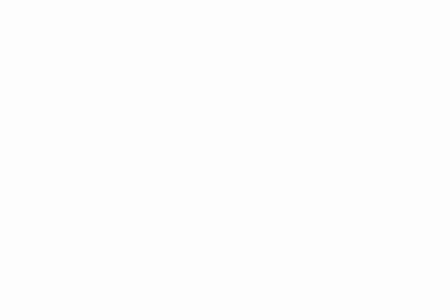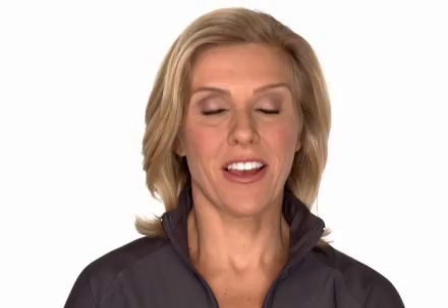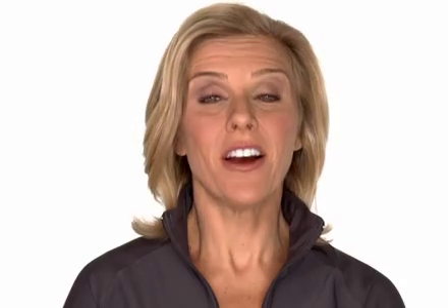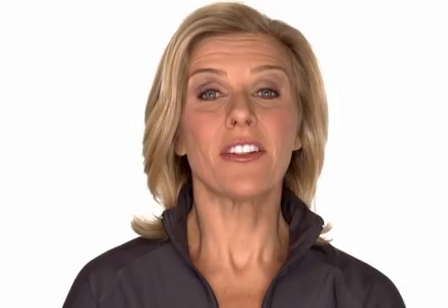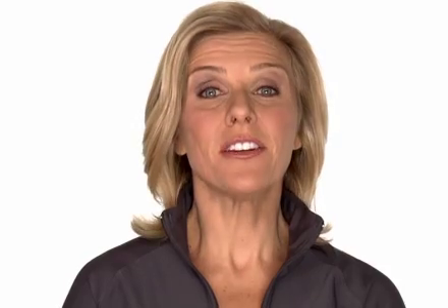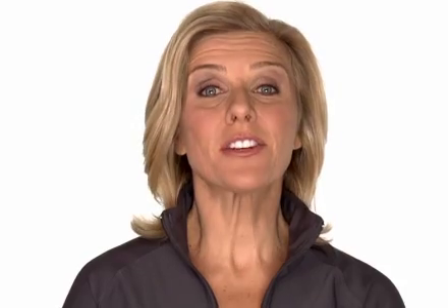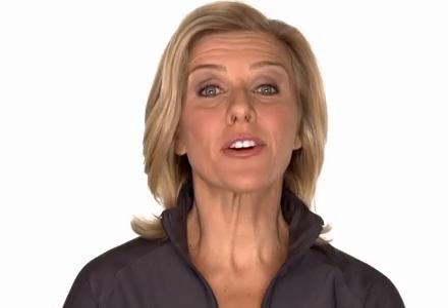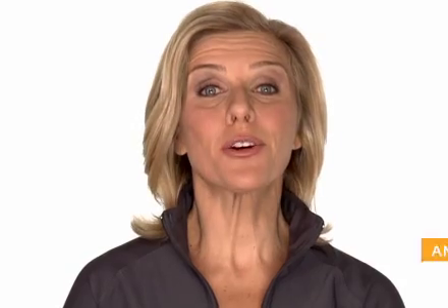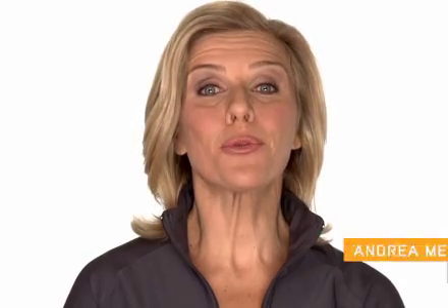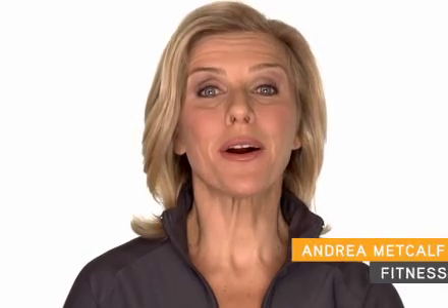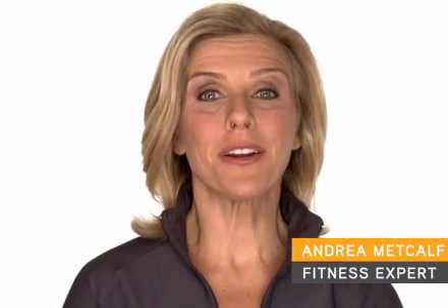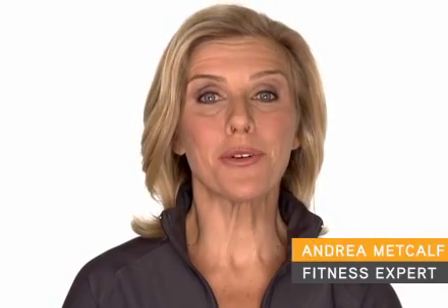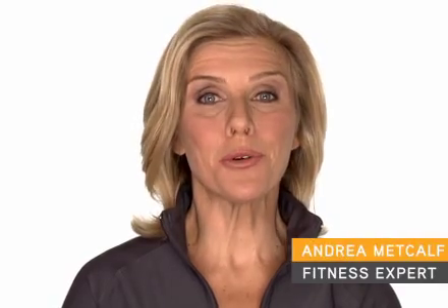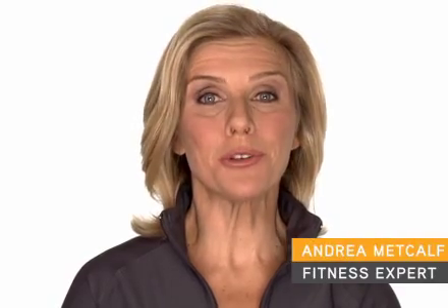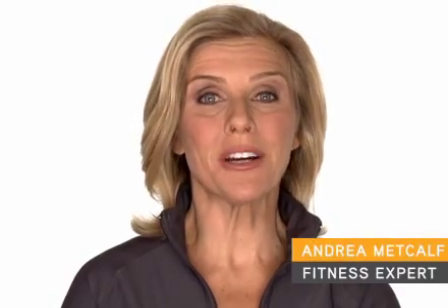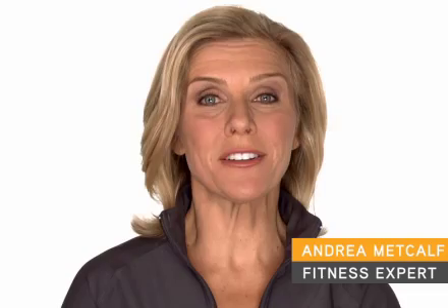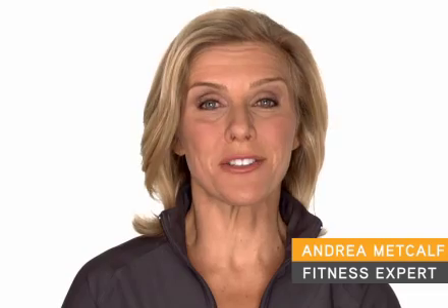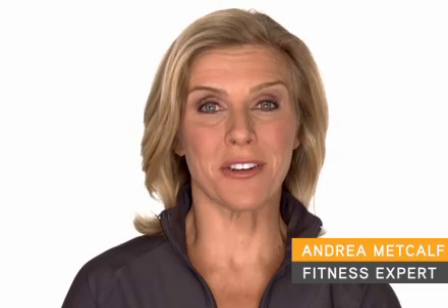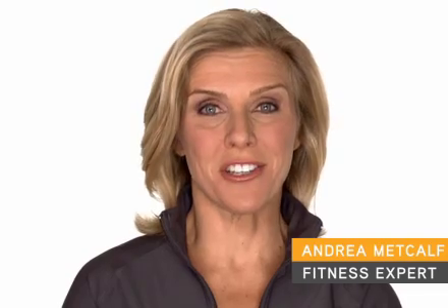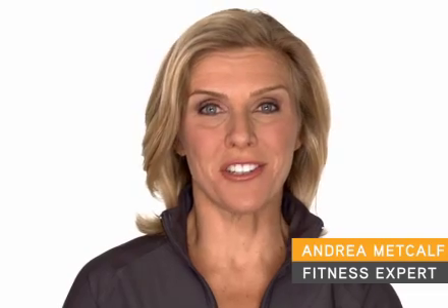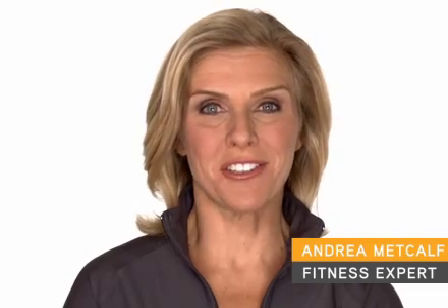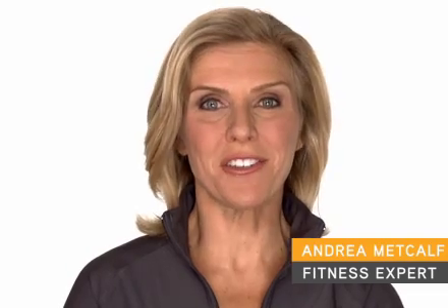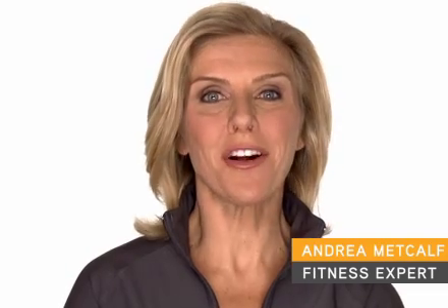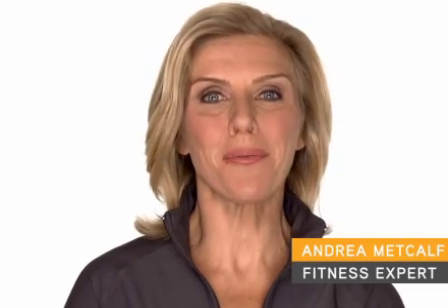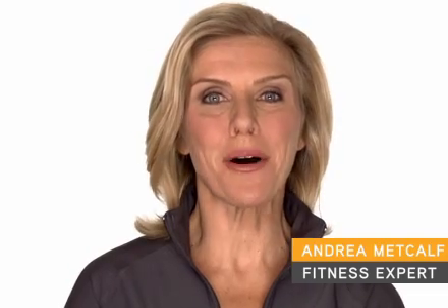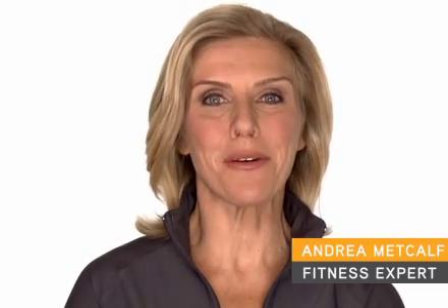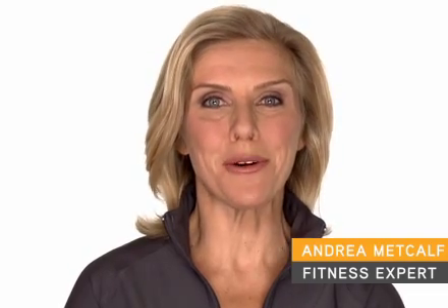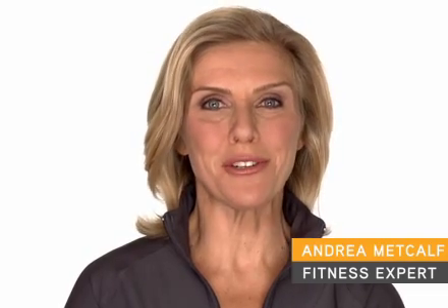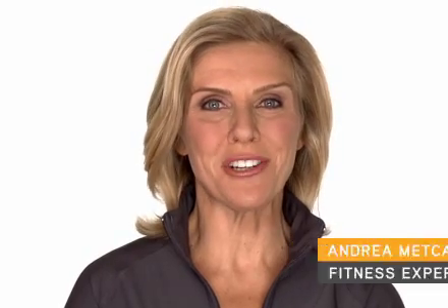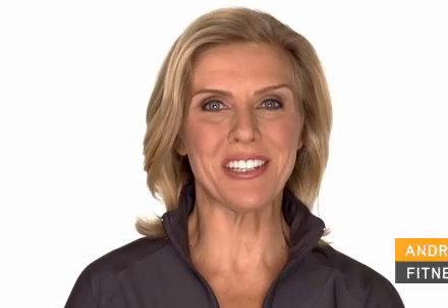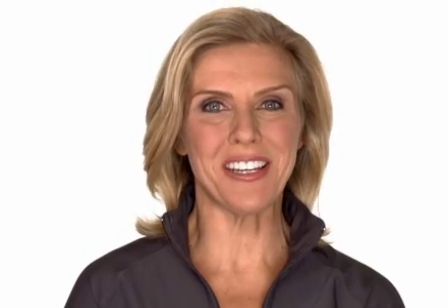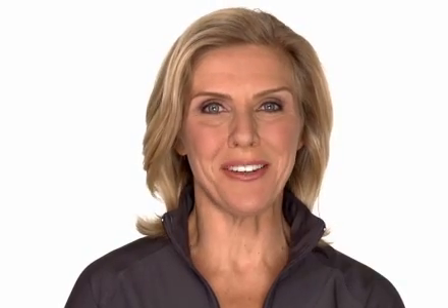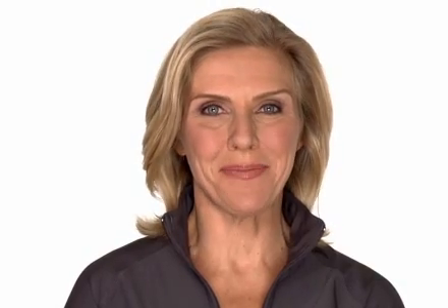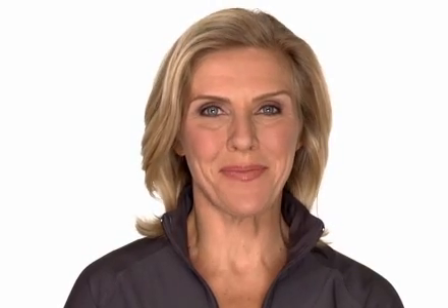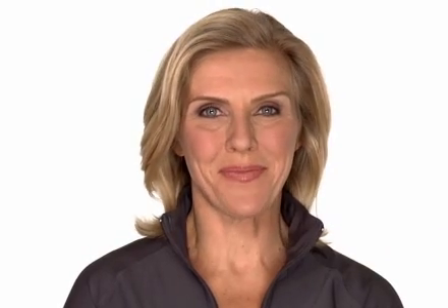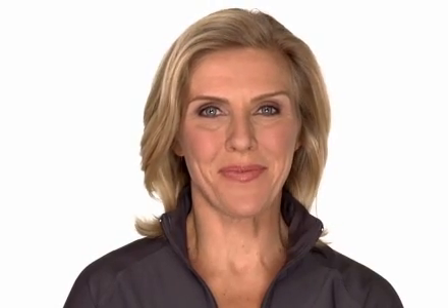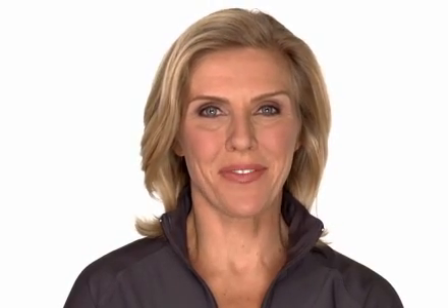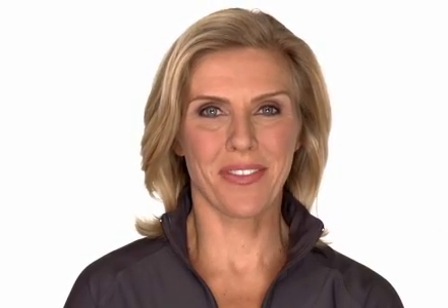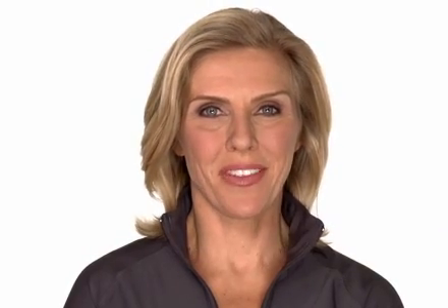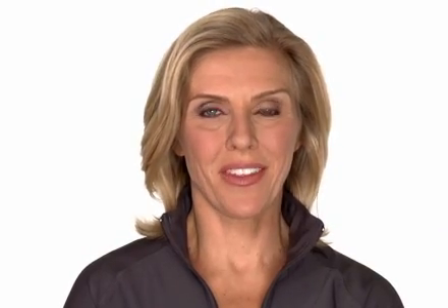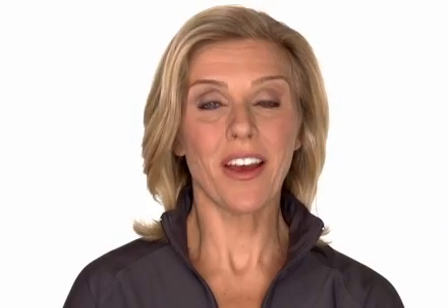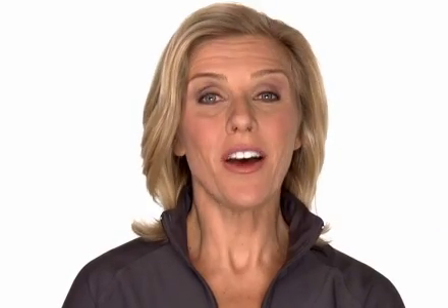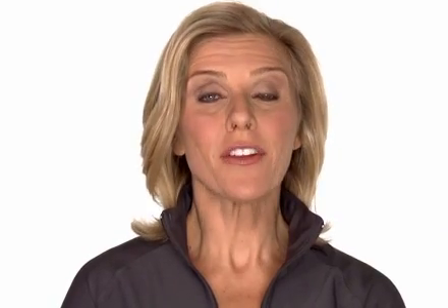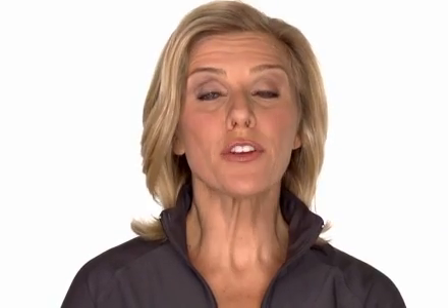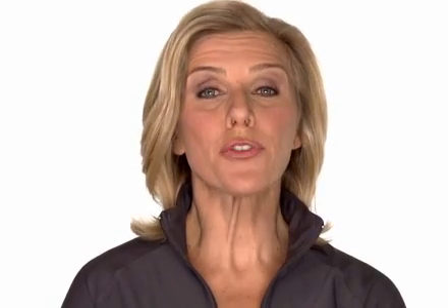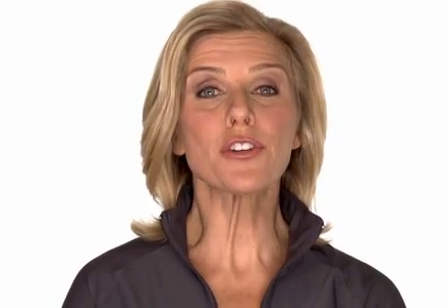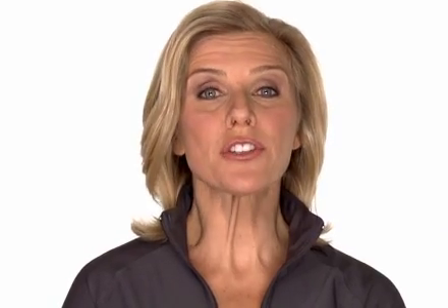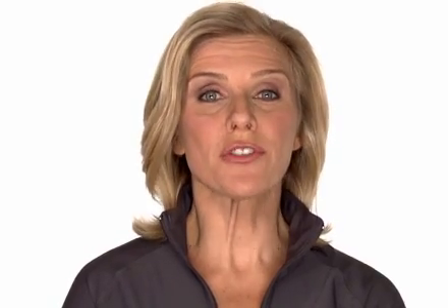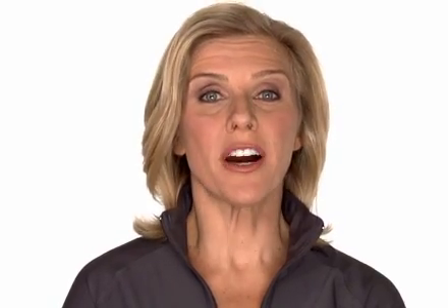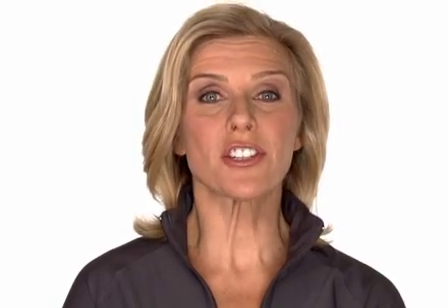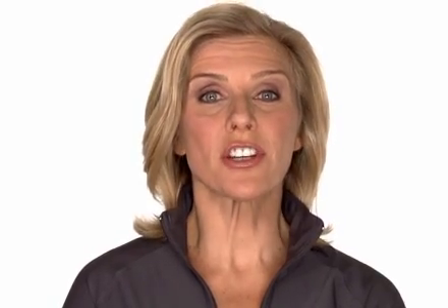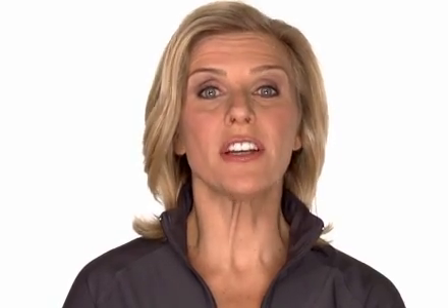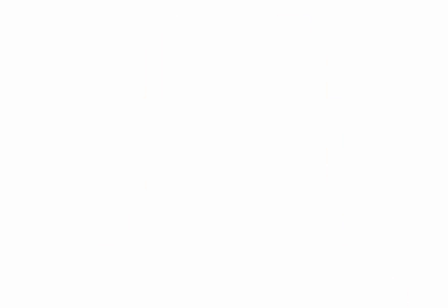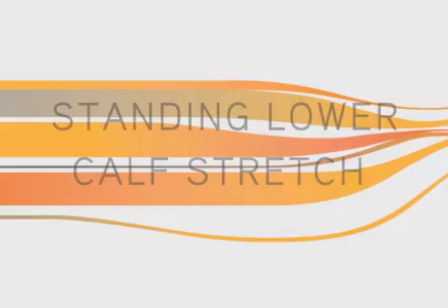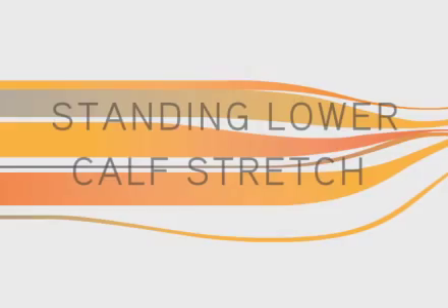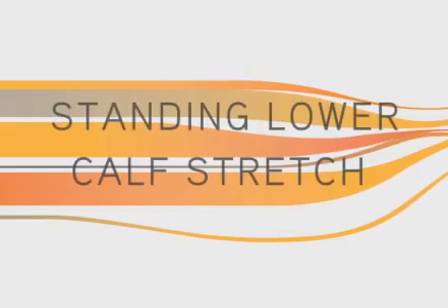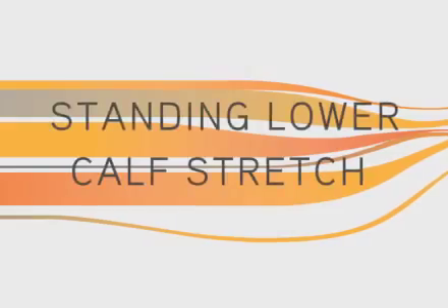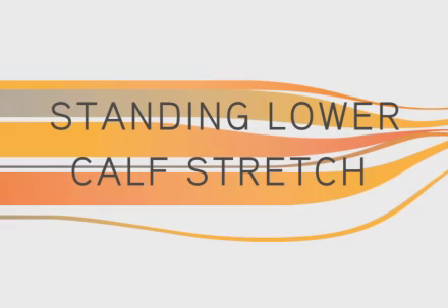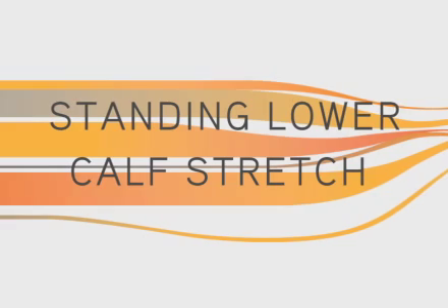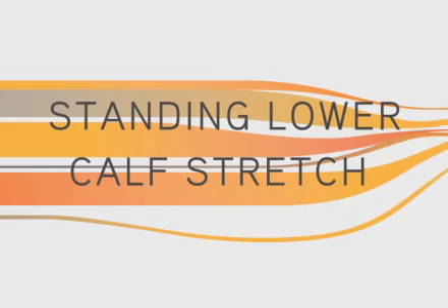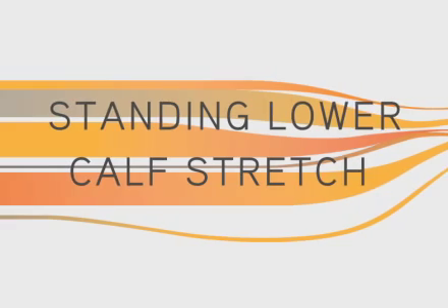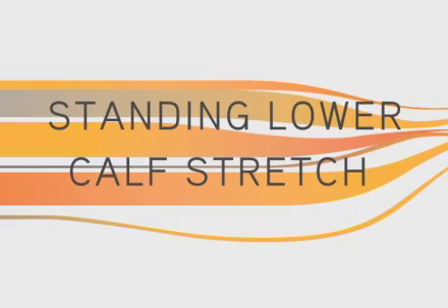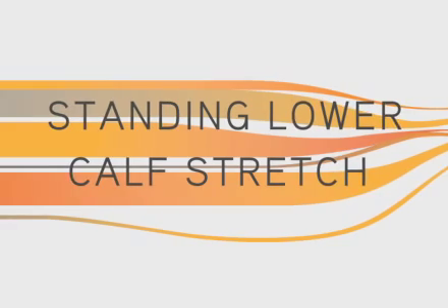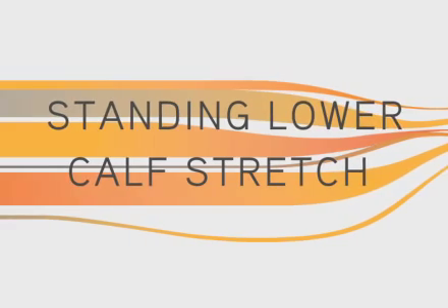These are your running cool down stretches developed by the Moji Team. The first stretch is the lower calf stretch.